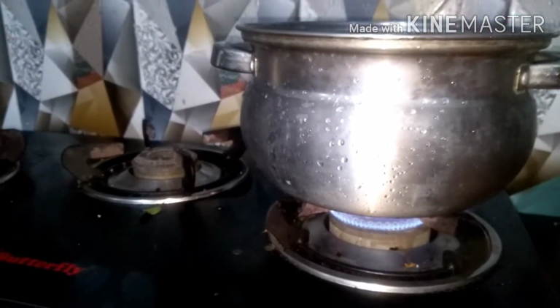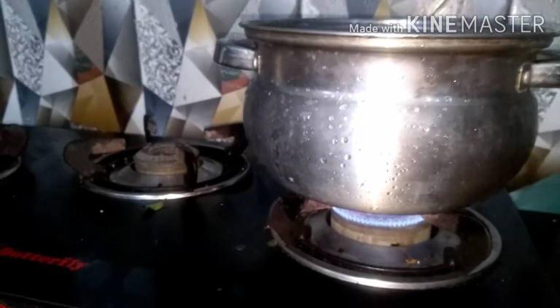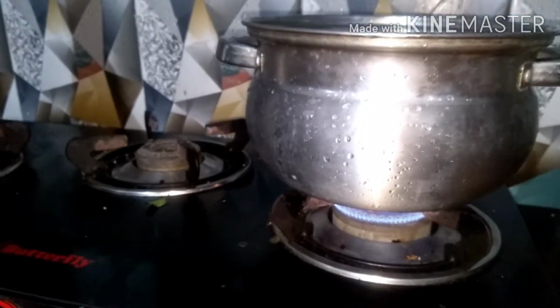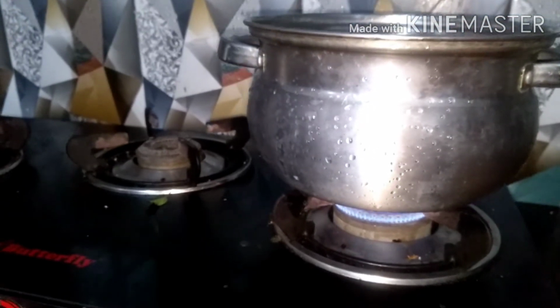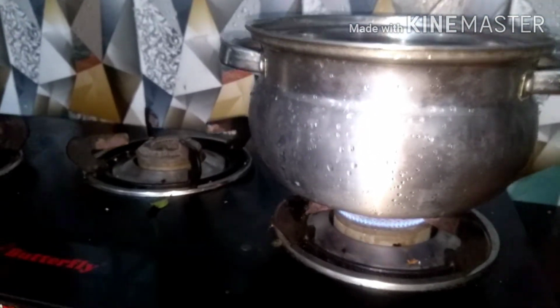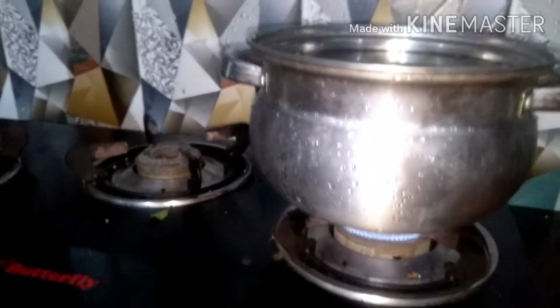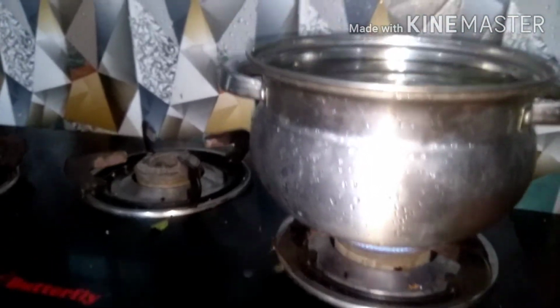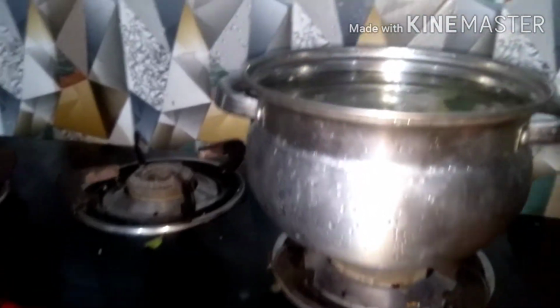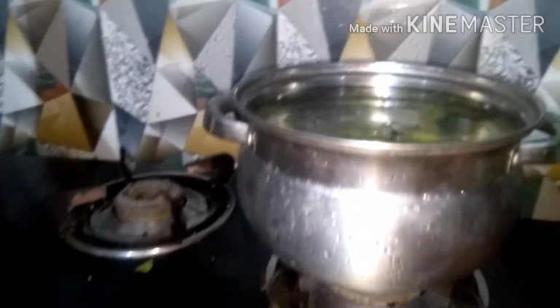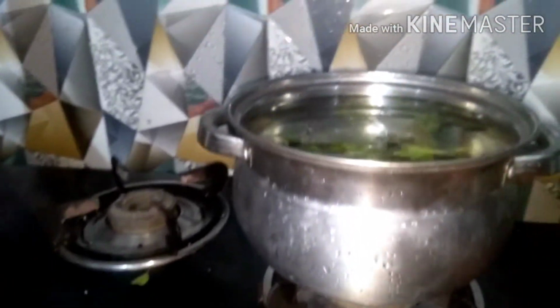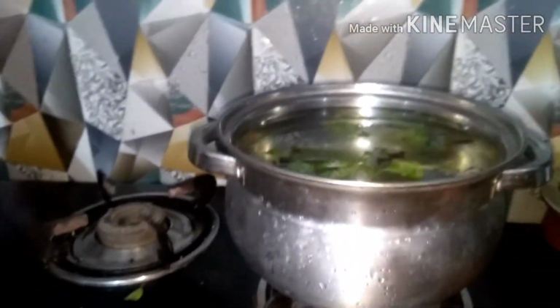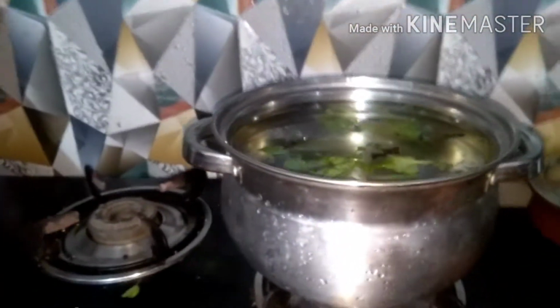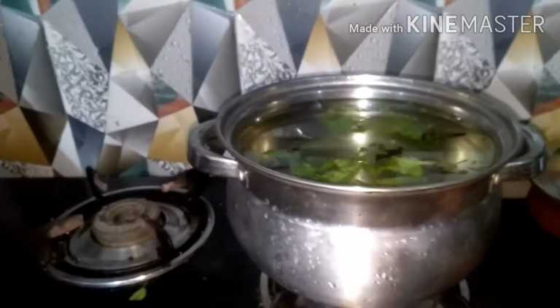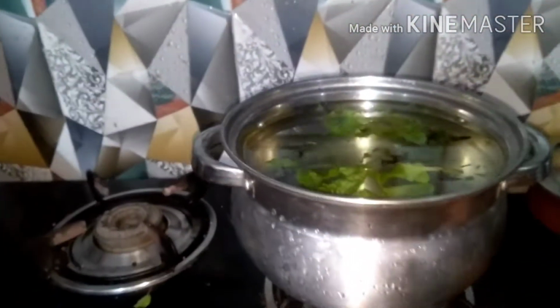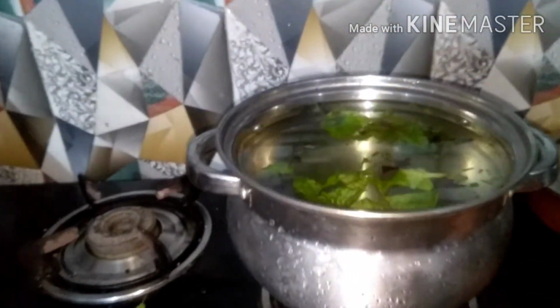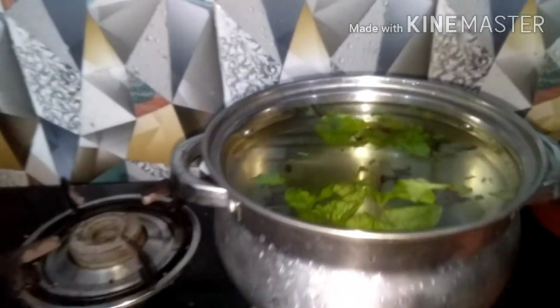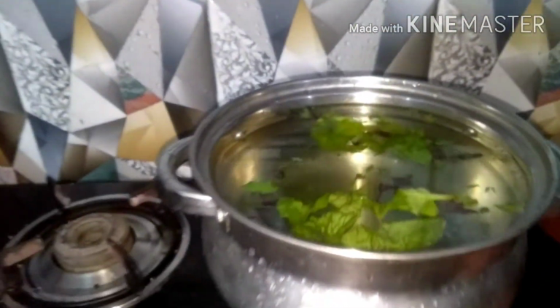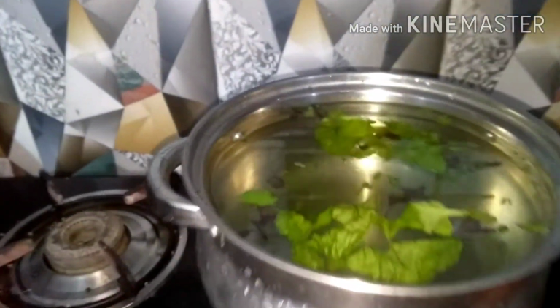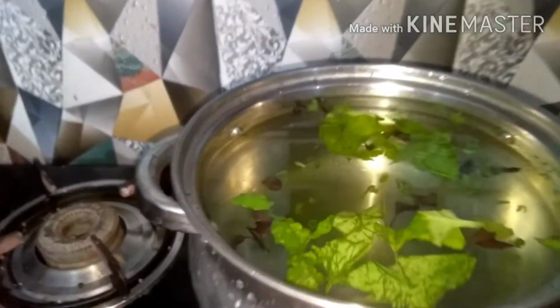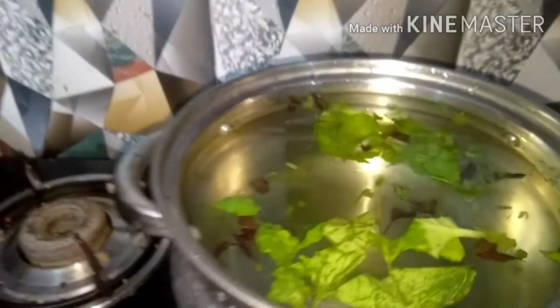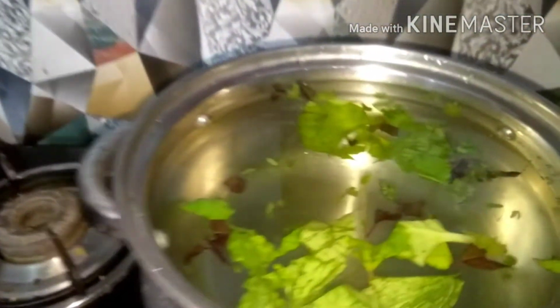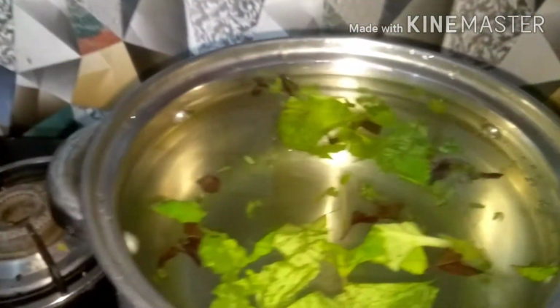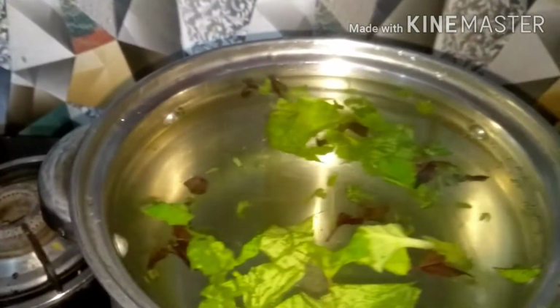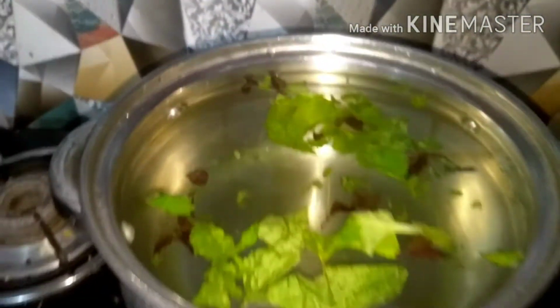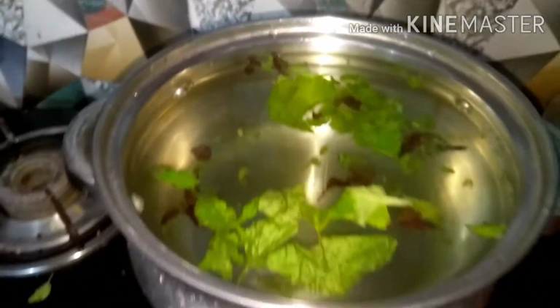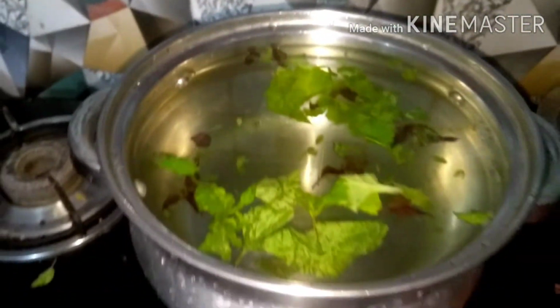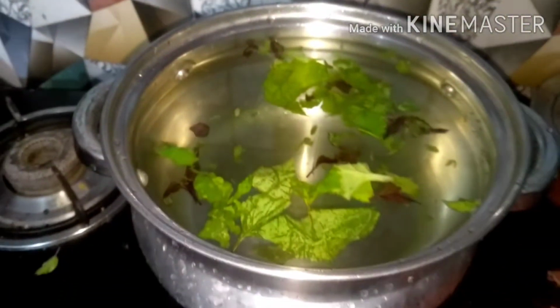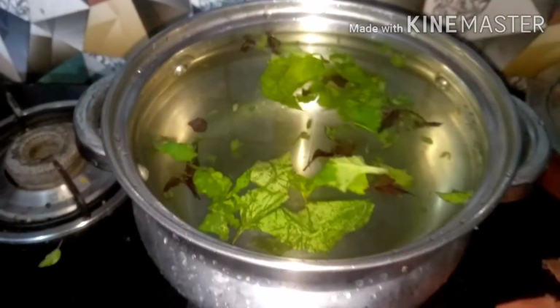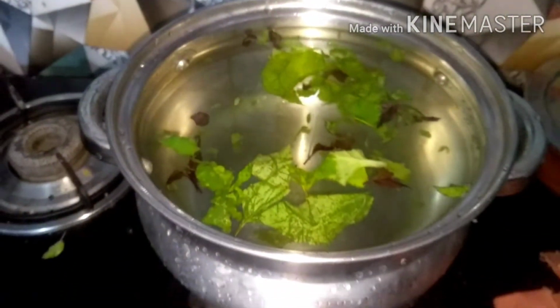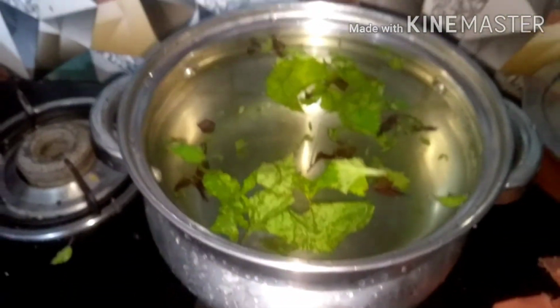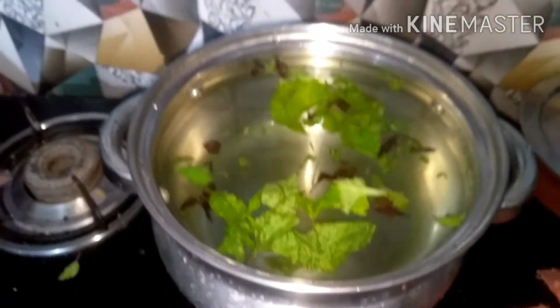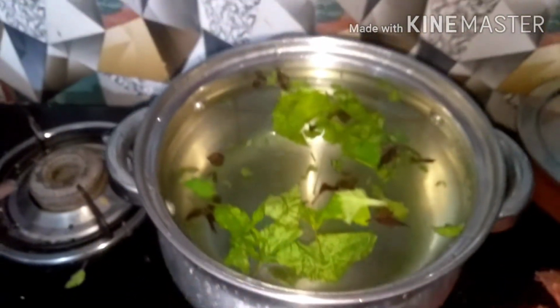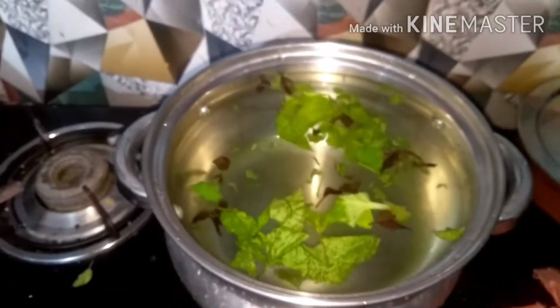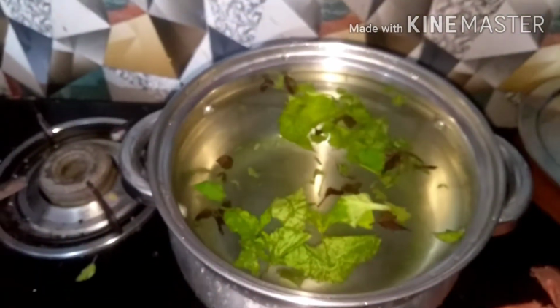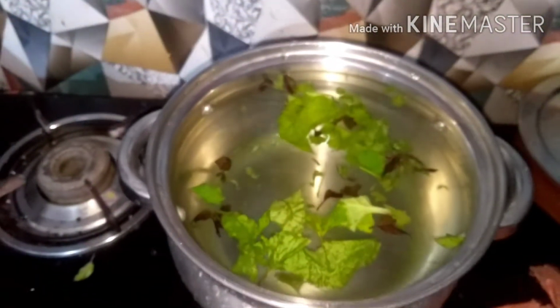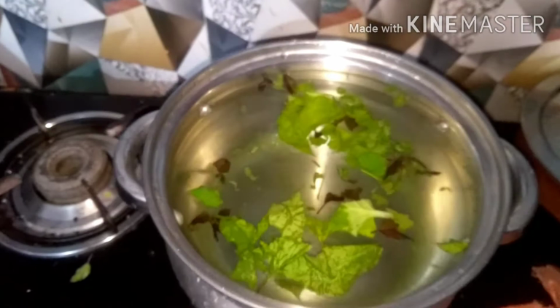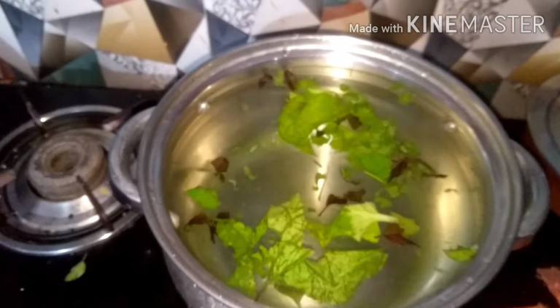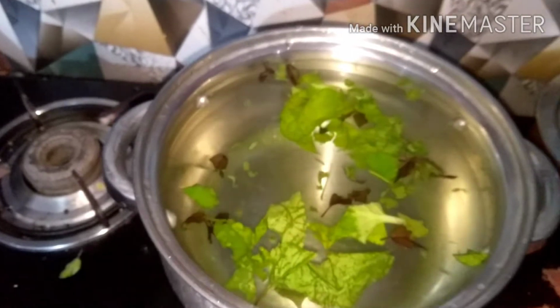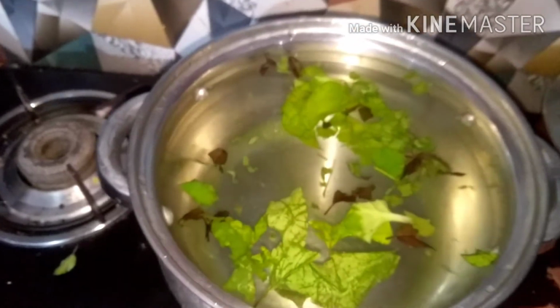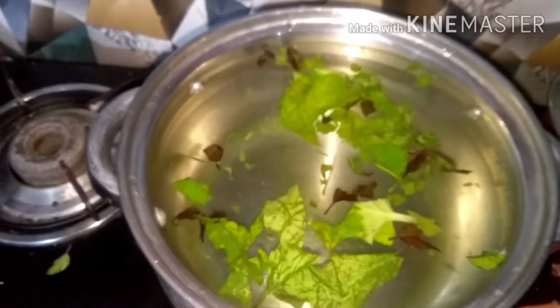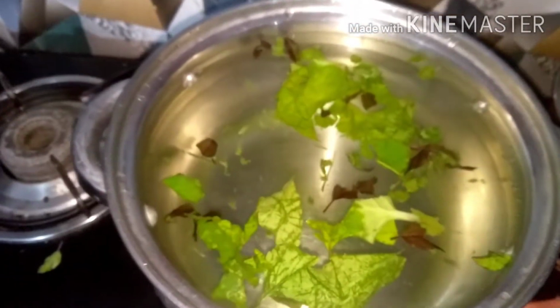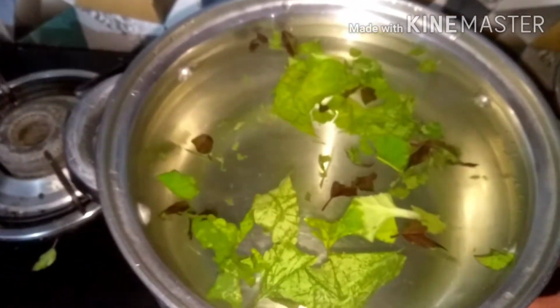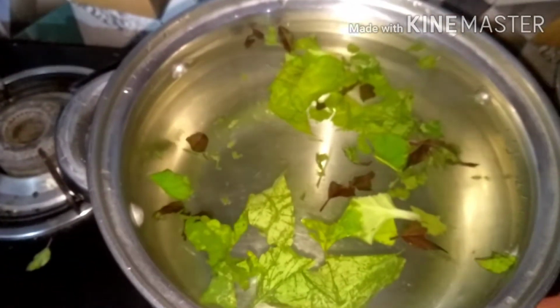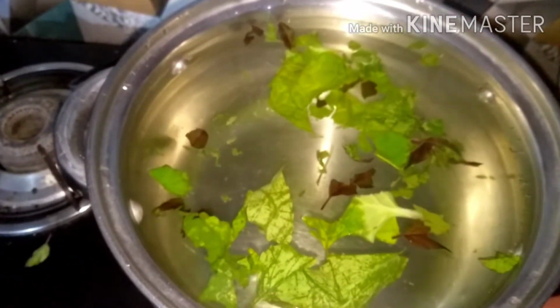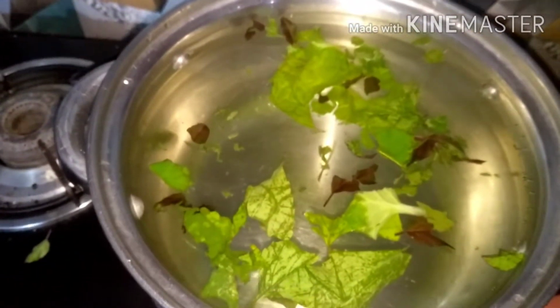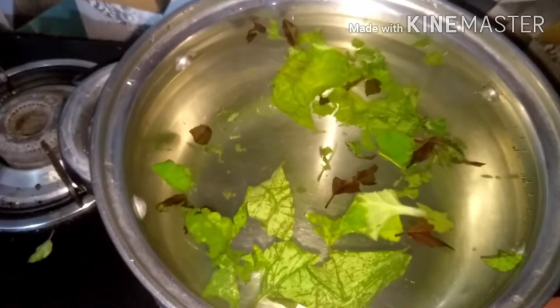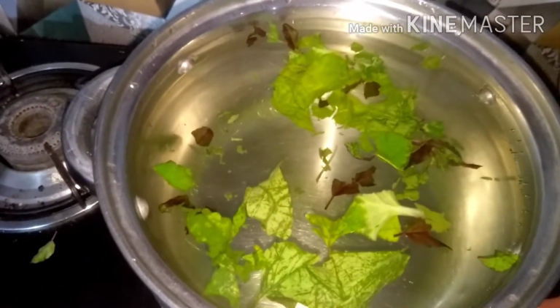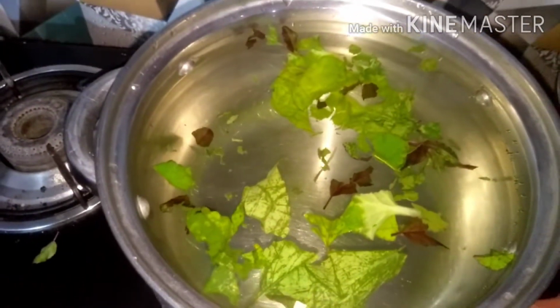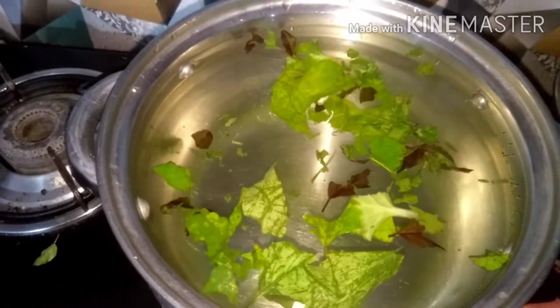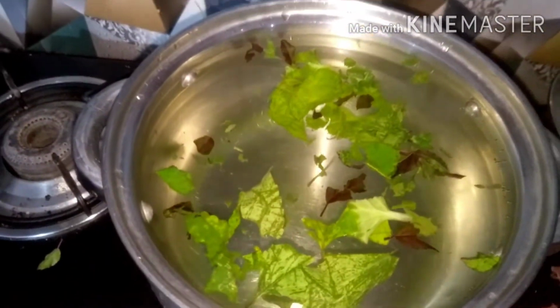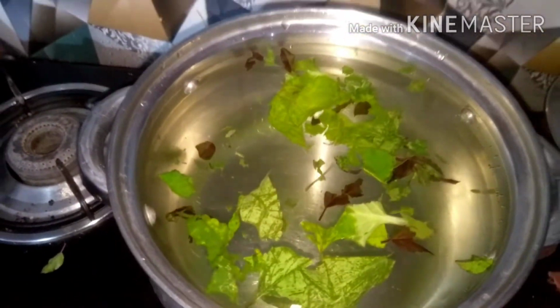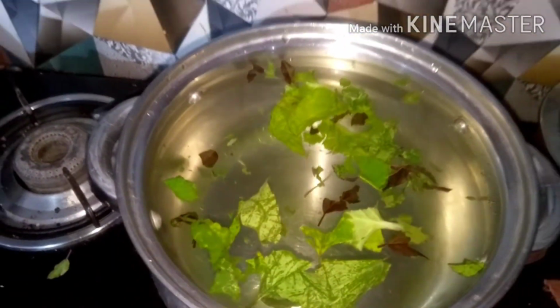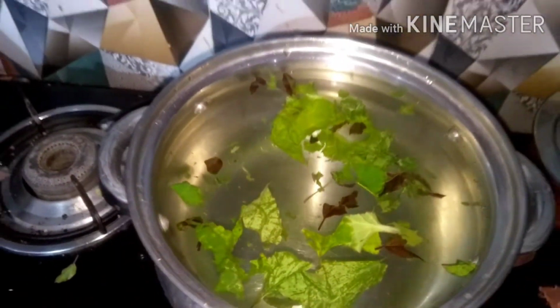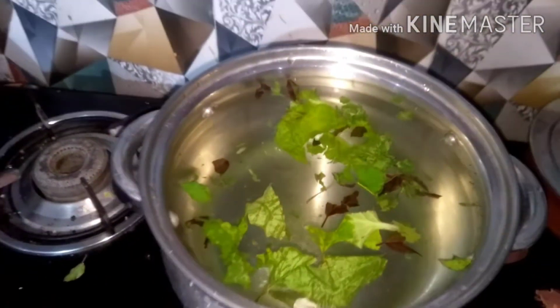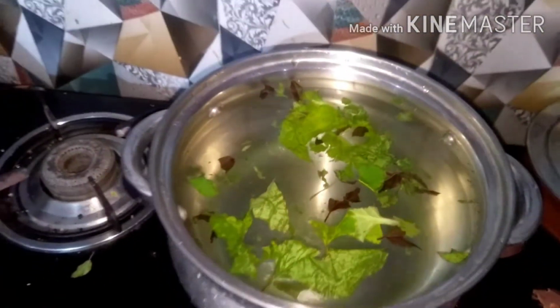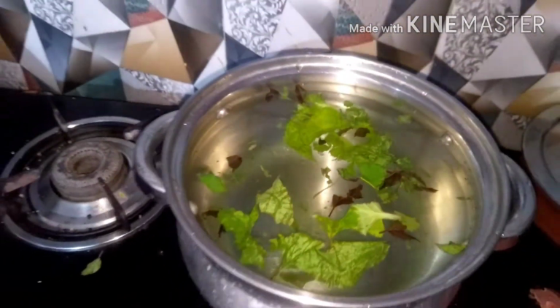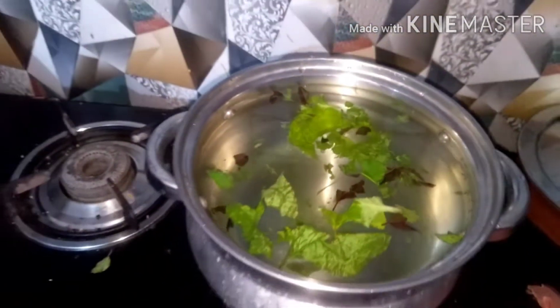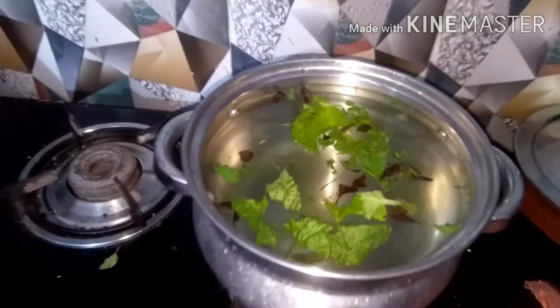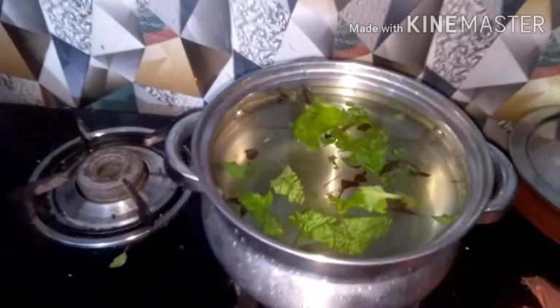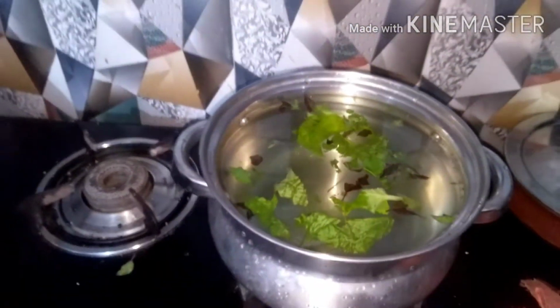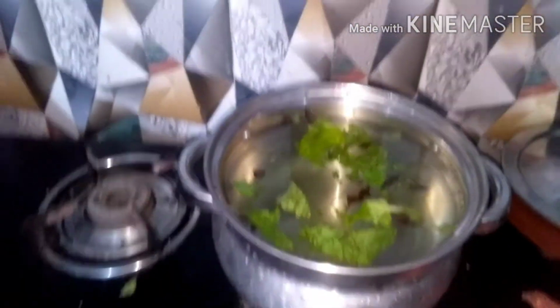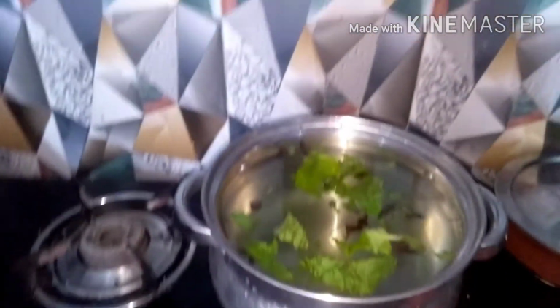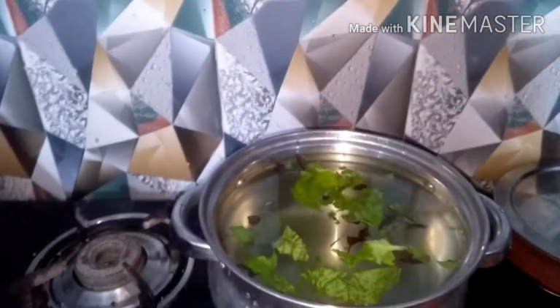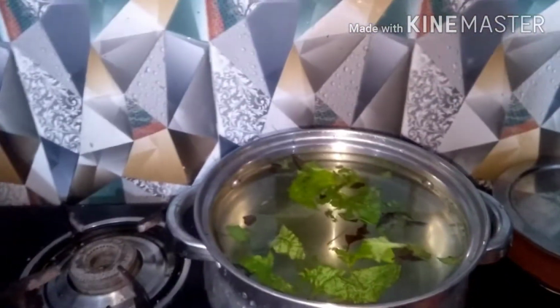Make sure you are not boiling the water and always check the temperature. Now the bath water is ready.